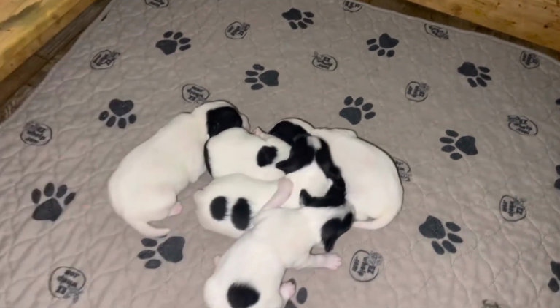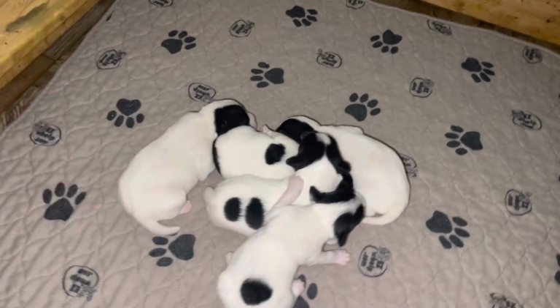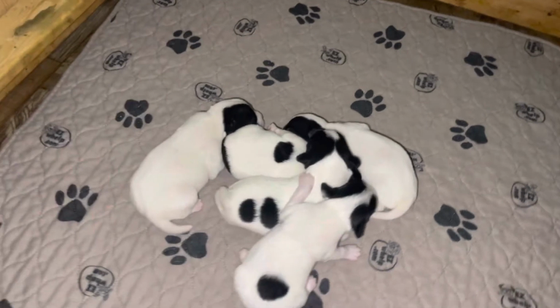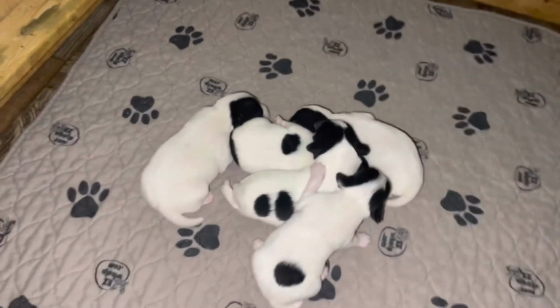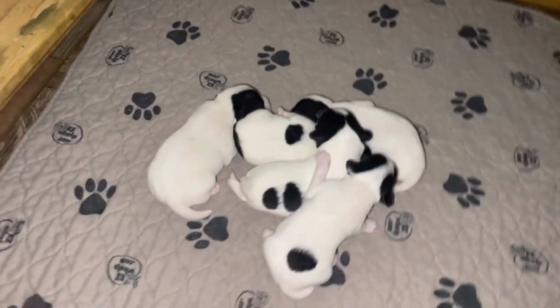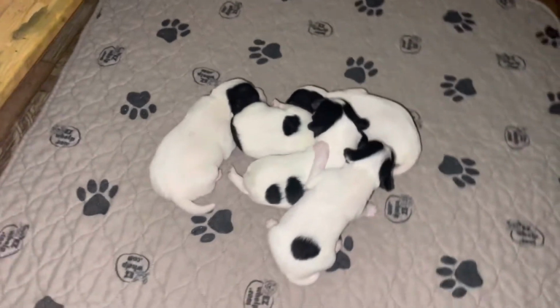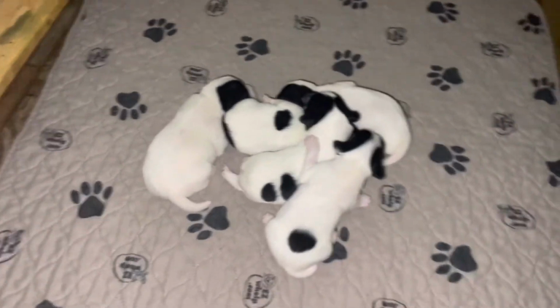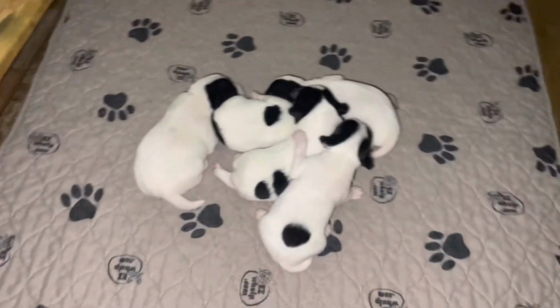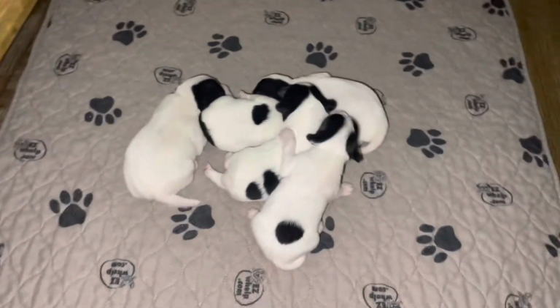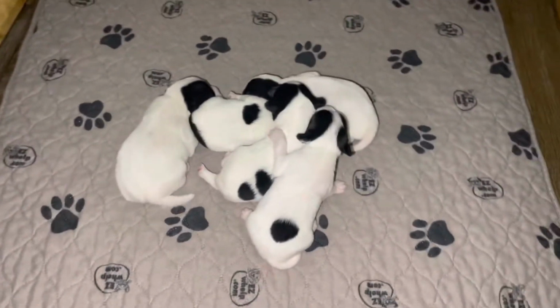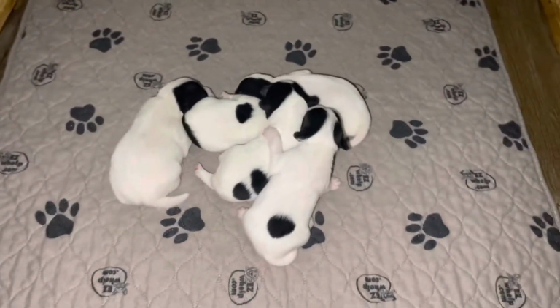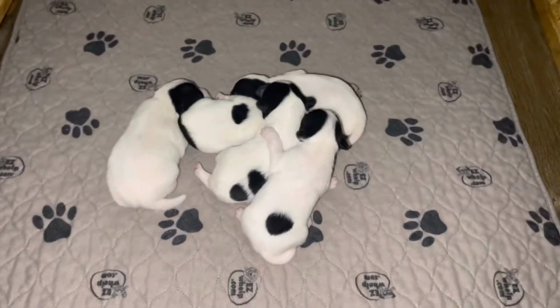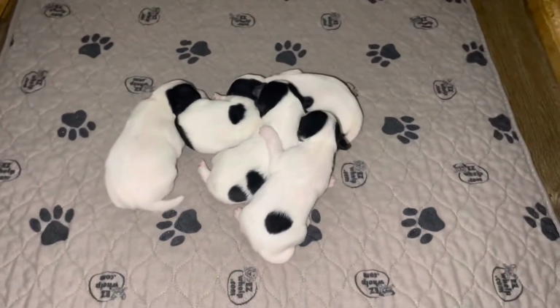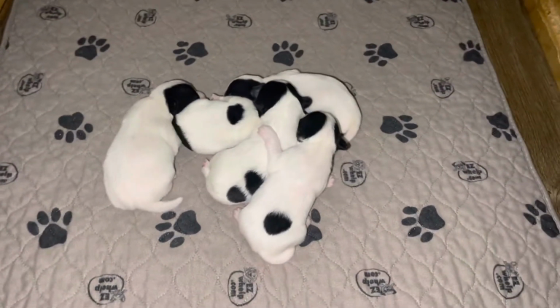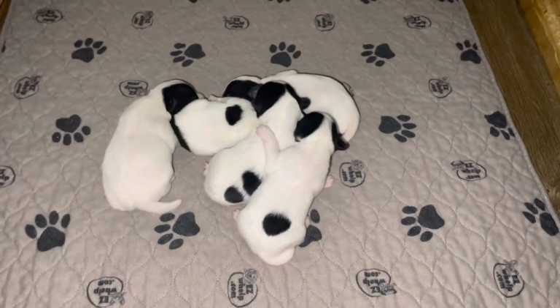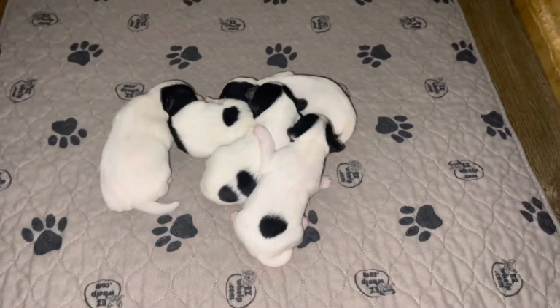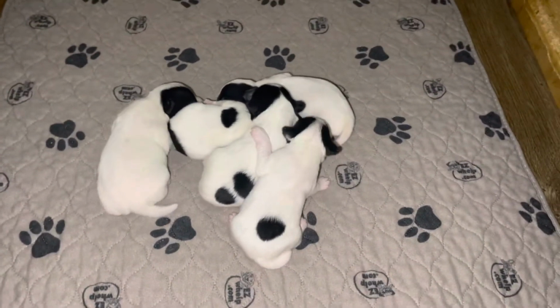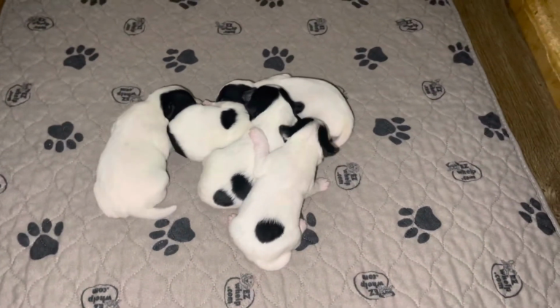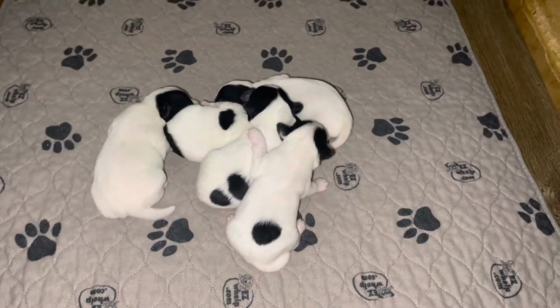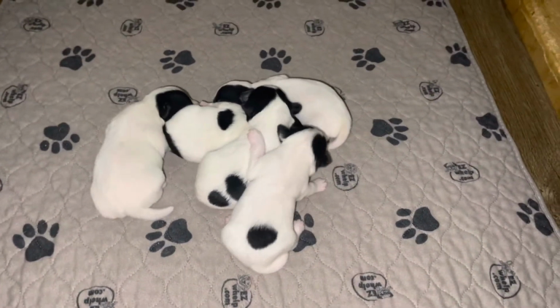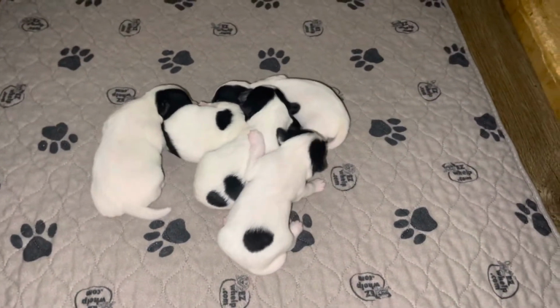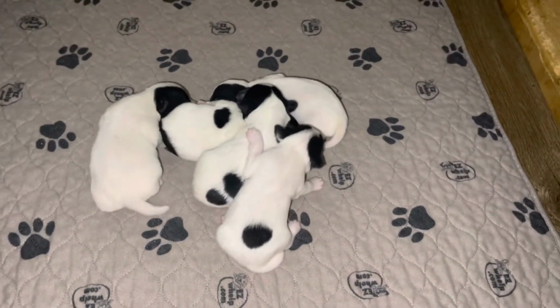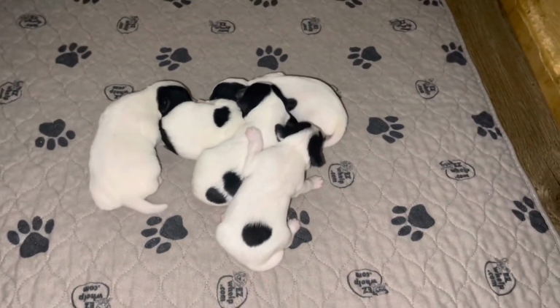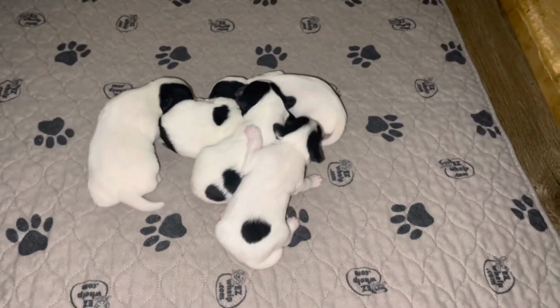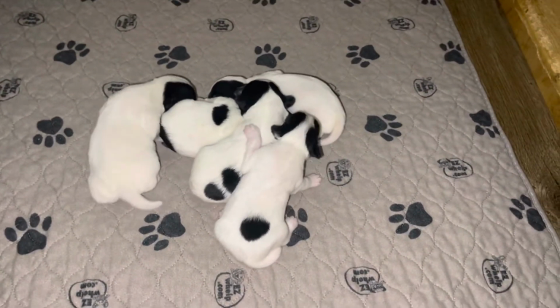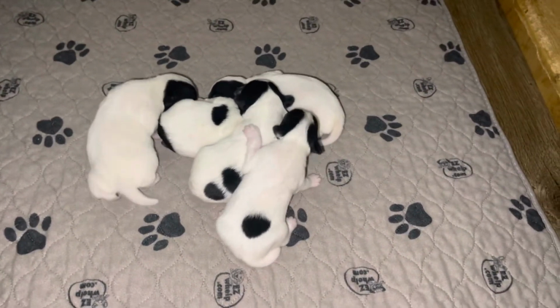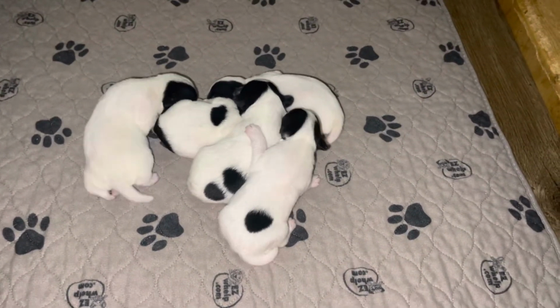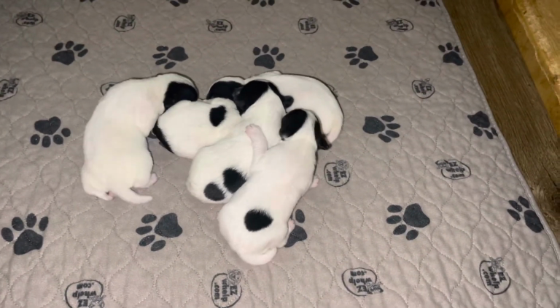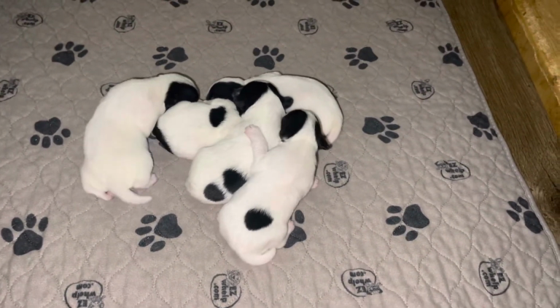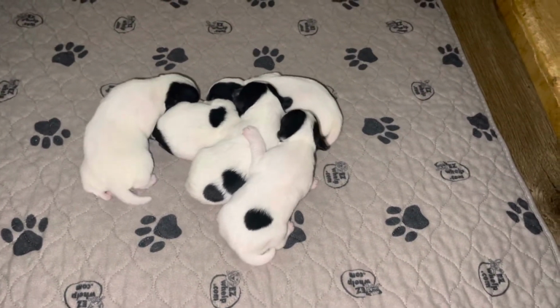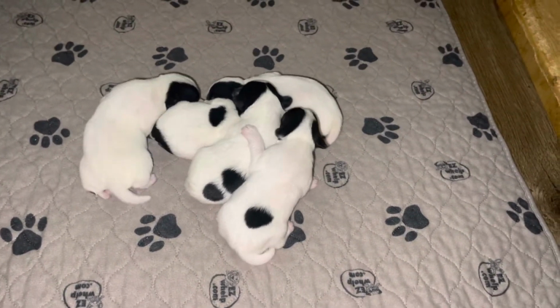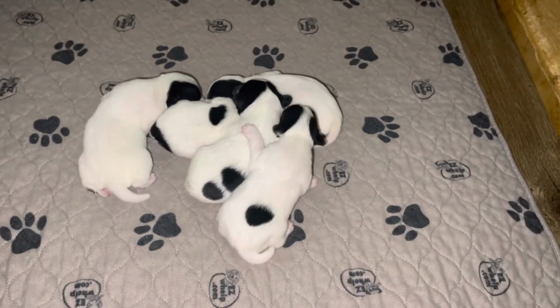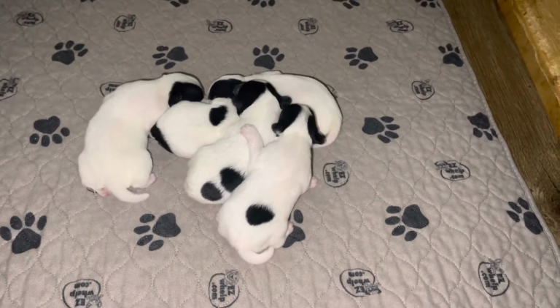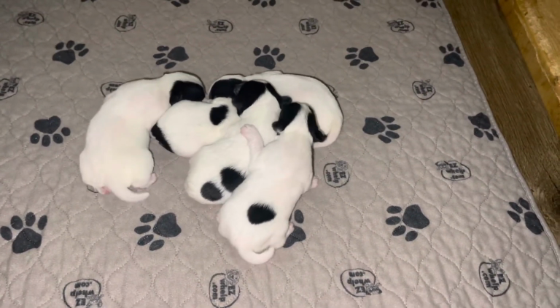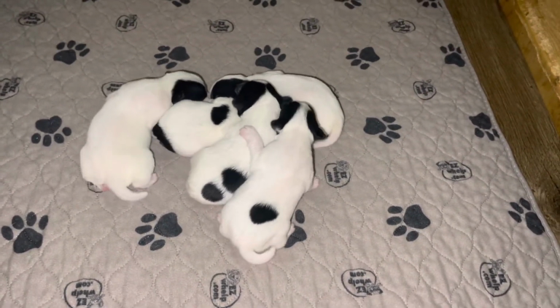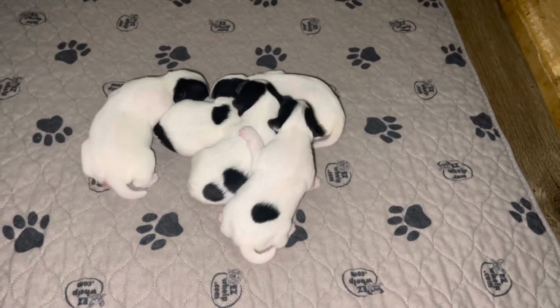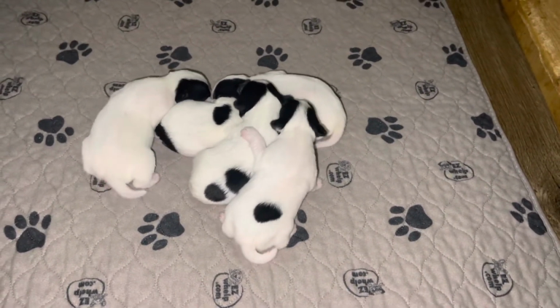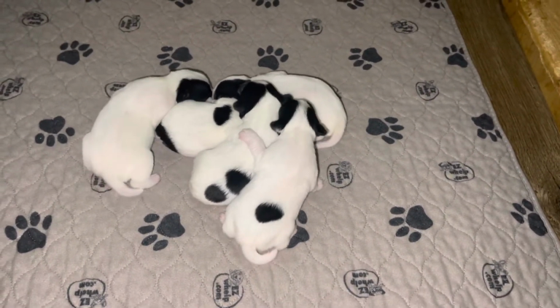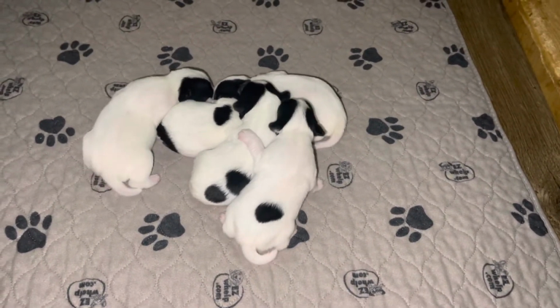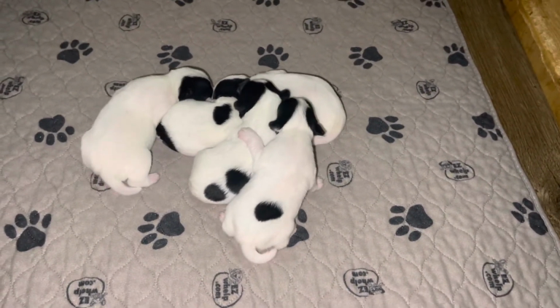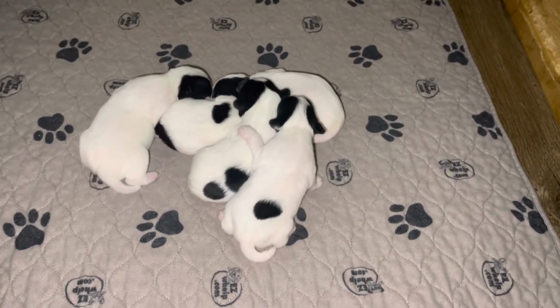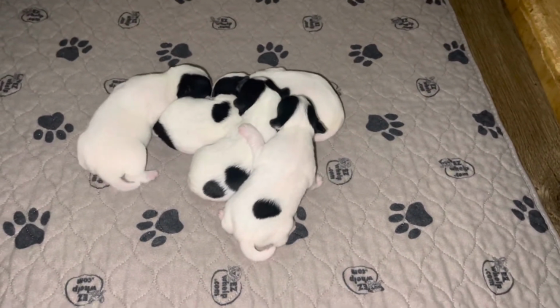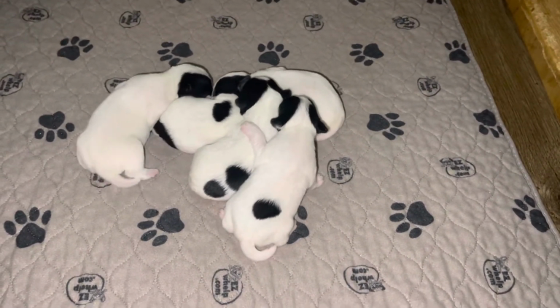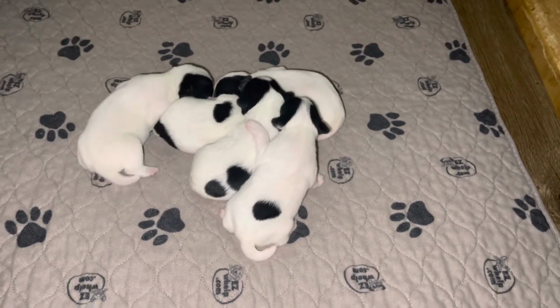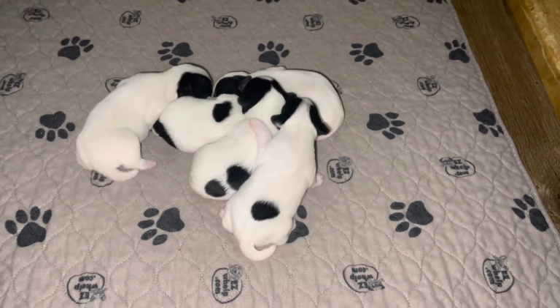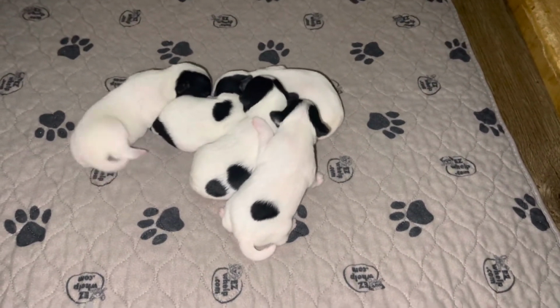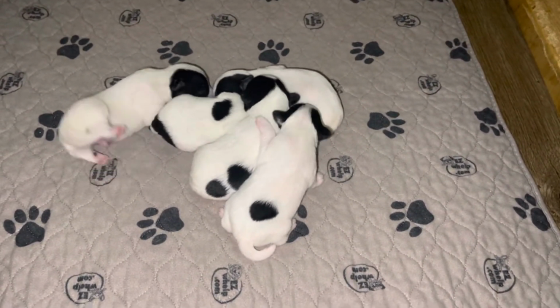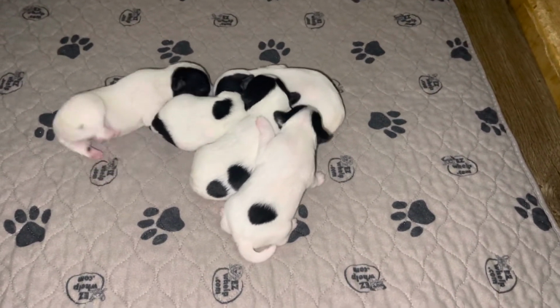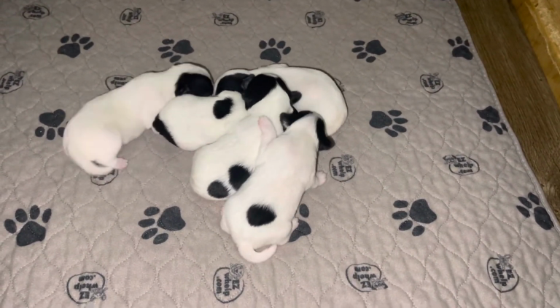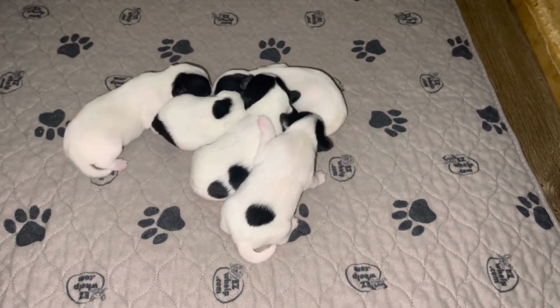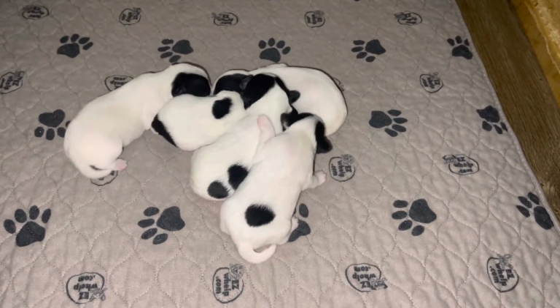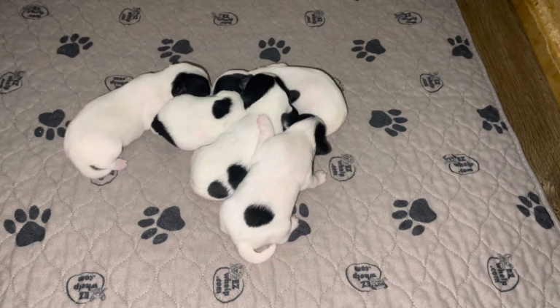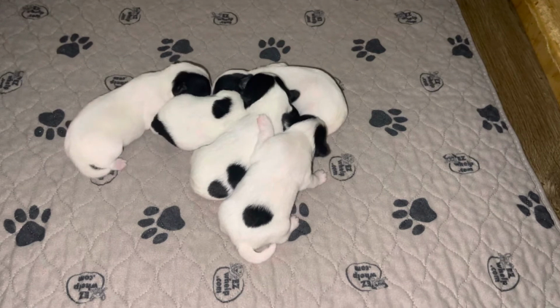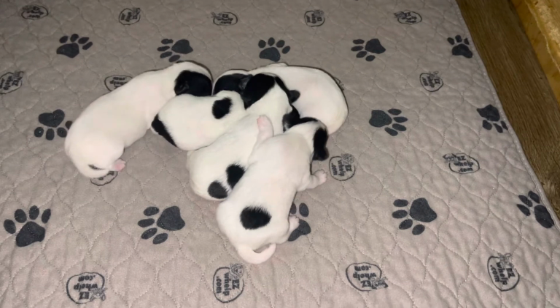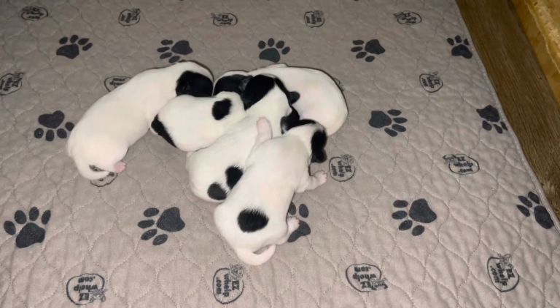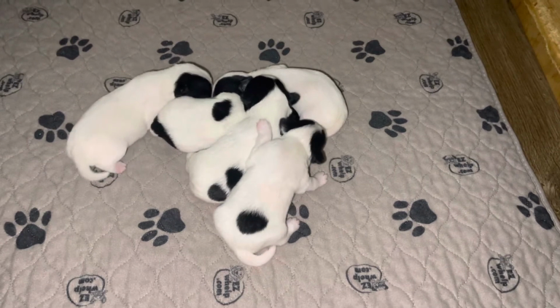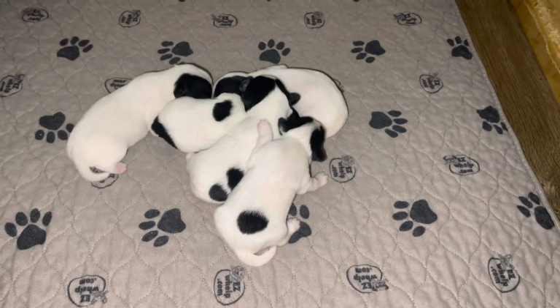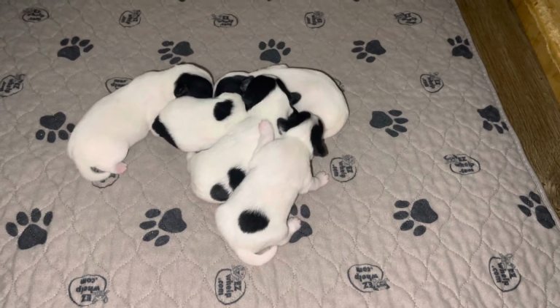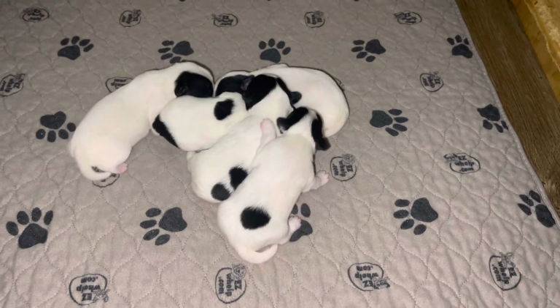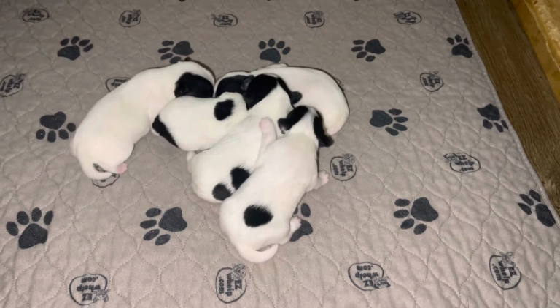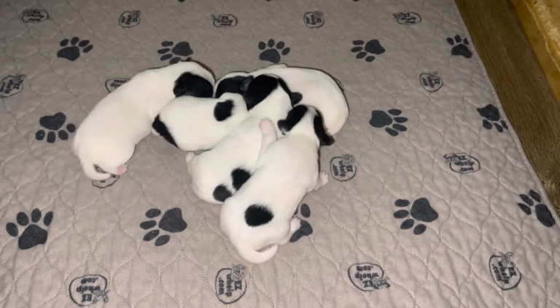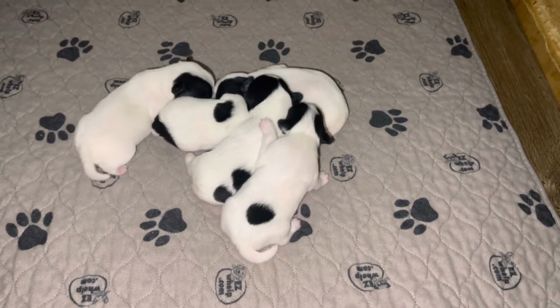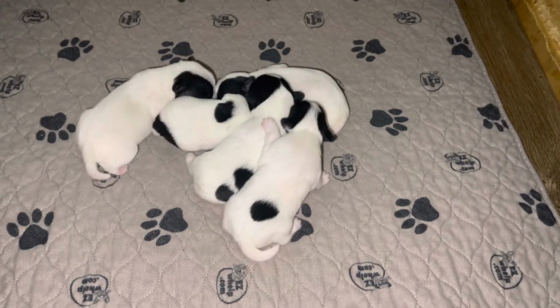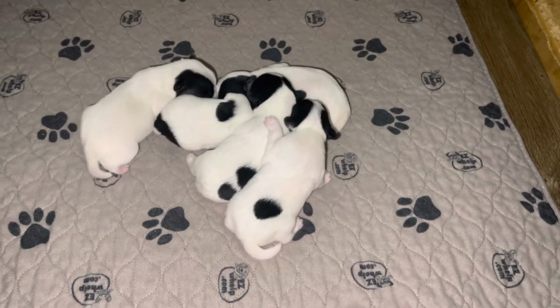So, this is the litter — Smooth Coats. Won't be ready for about seven weeks.